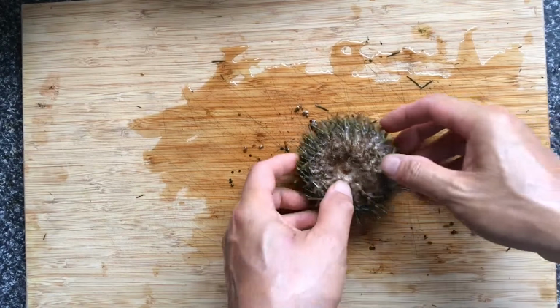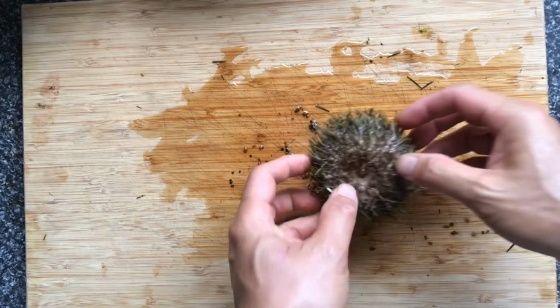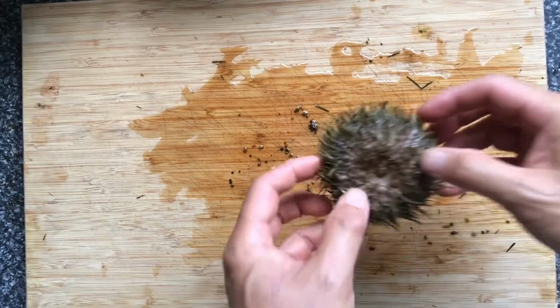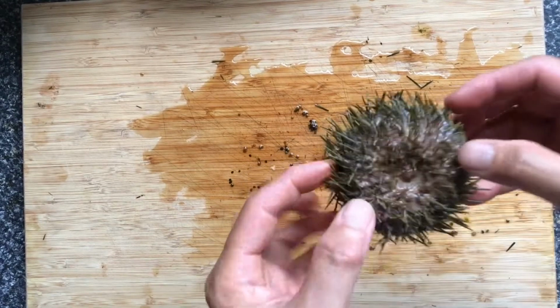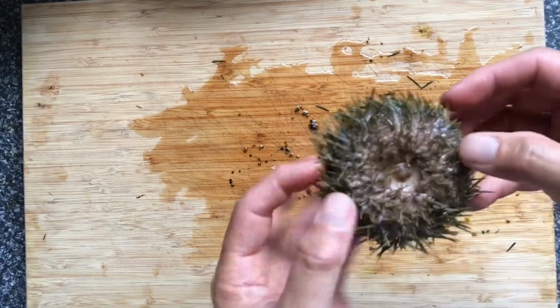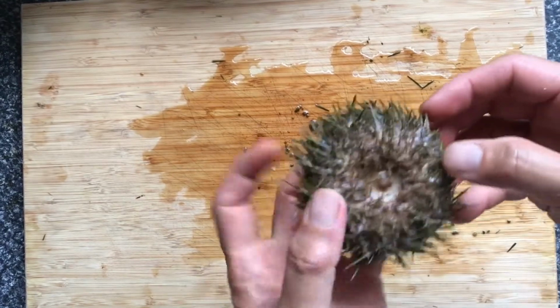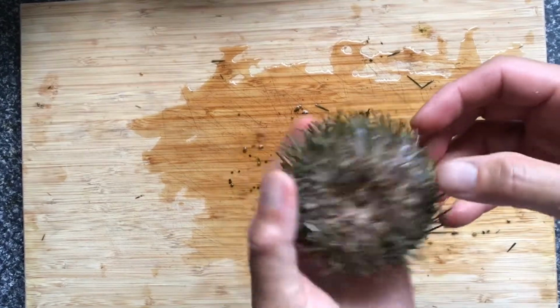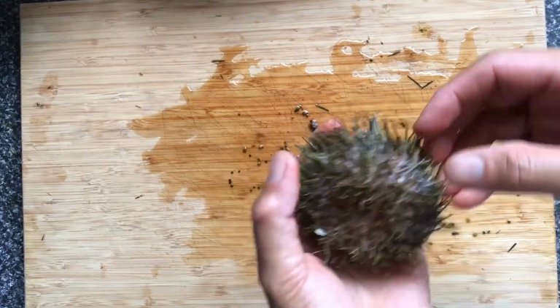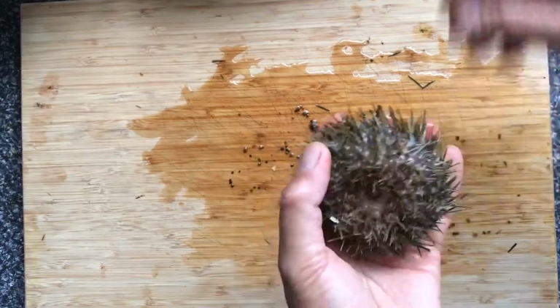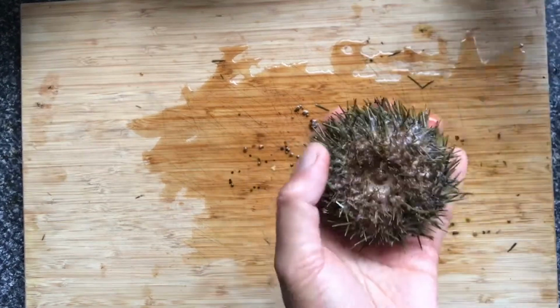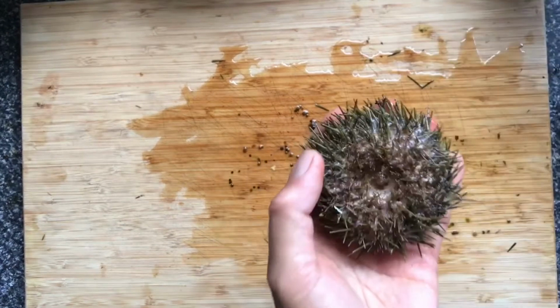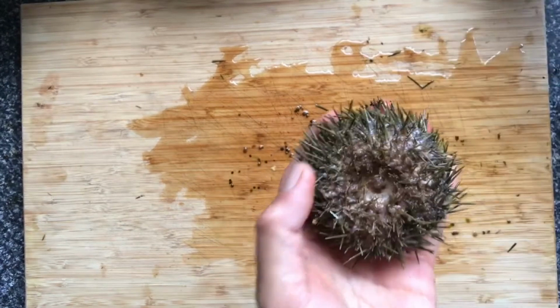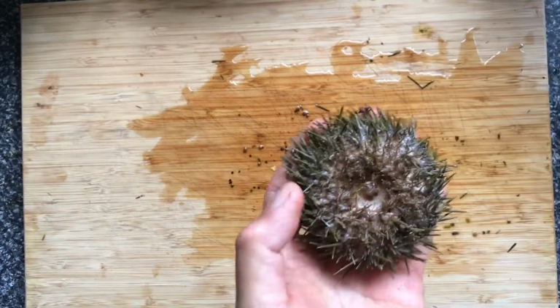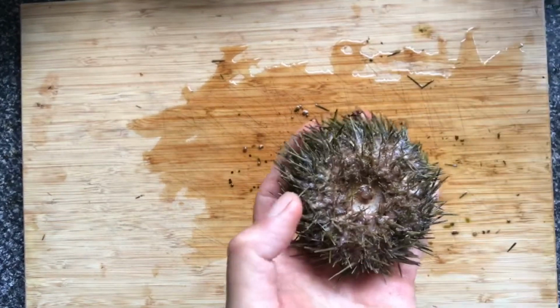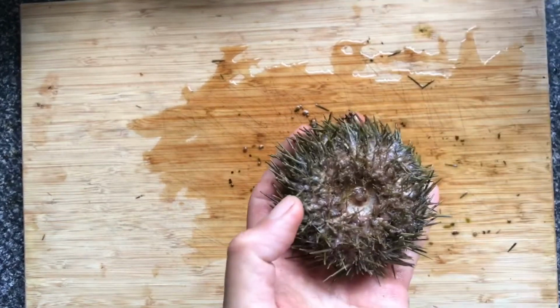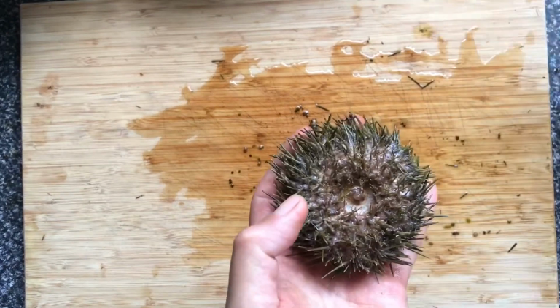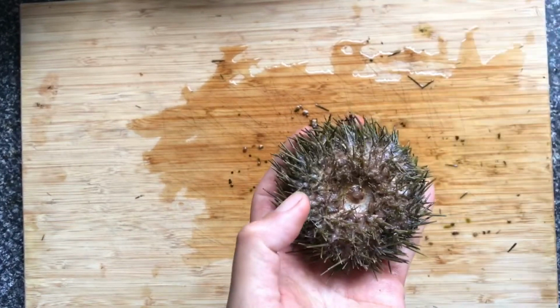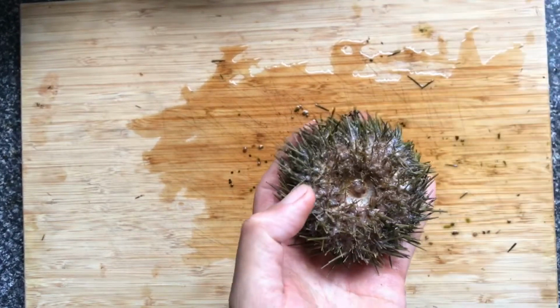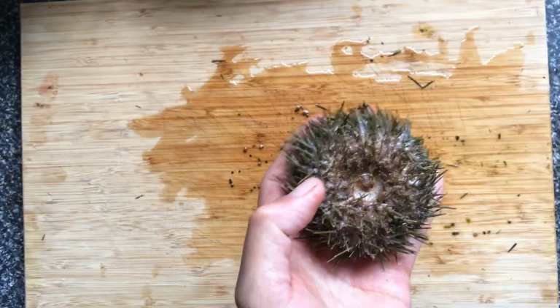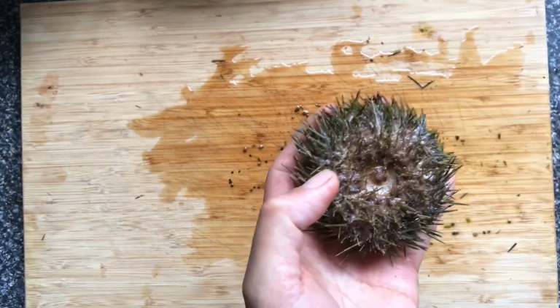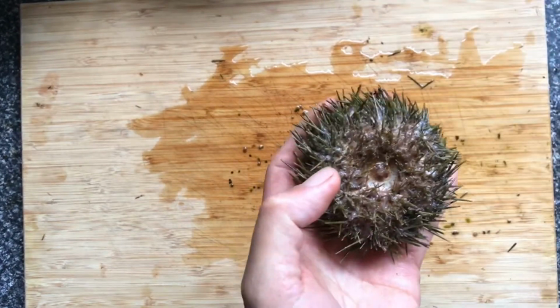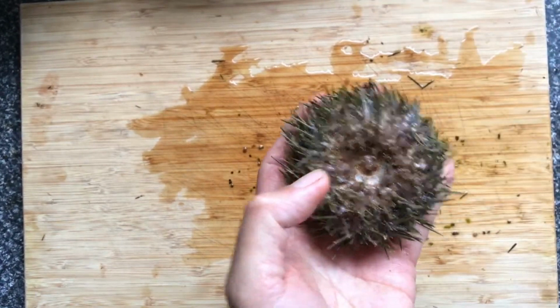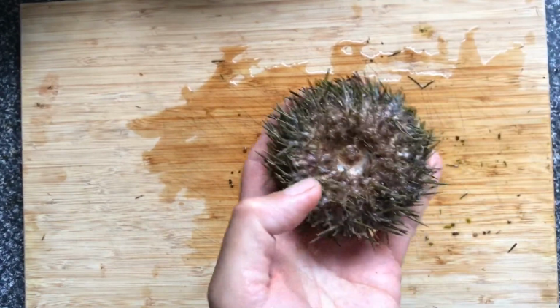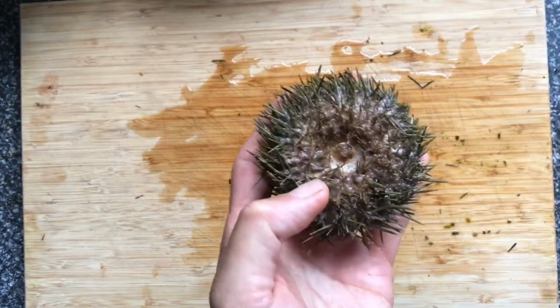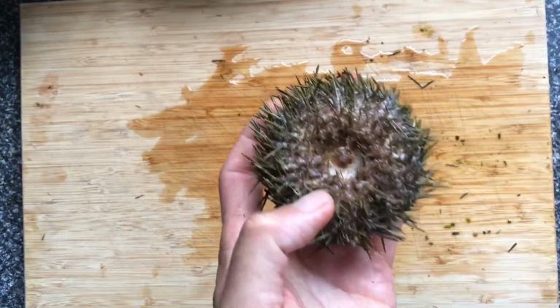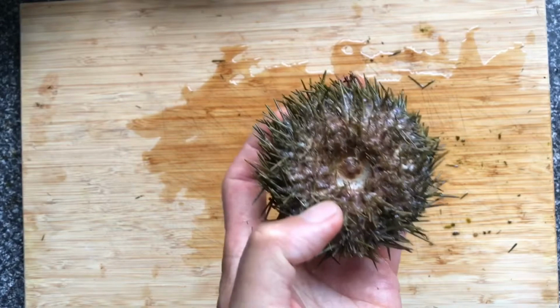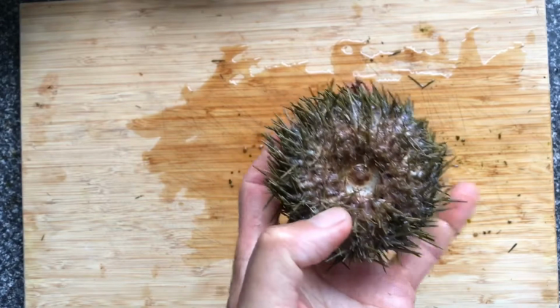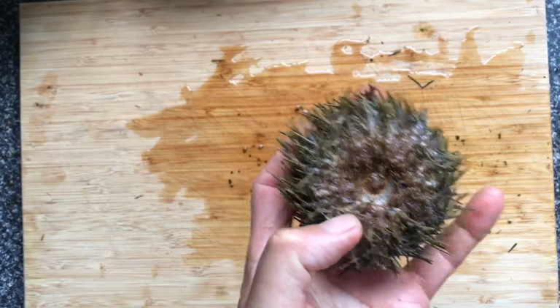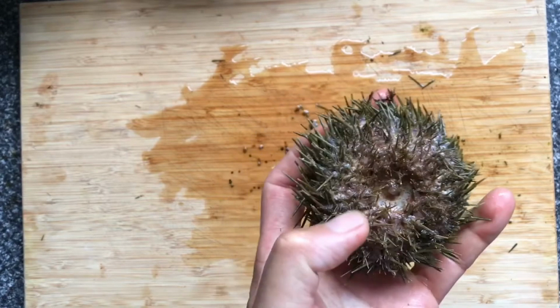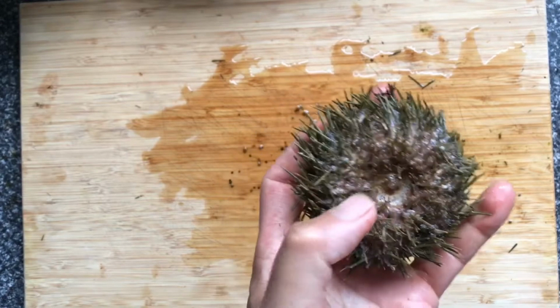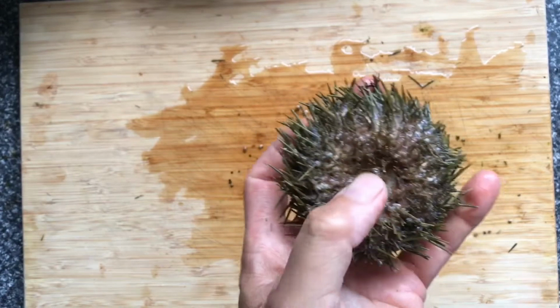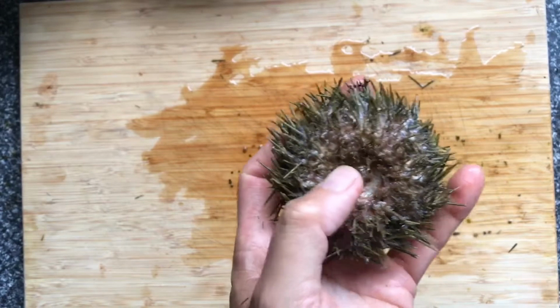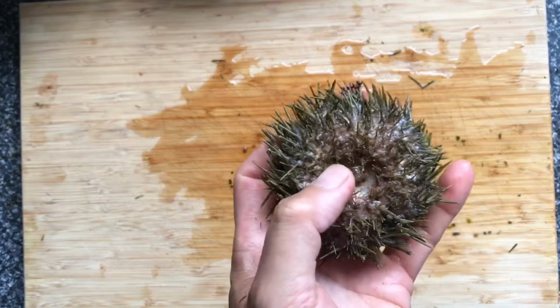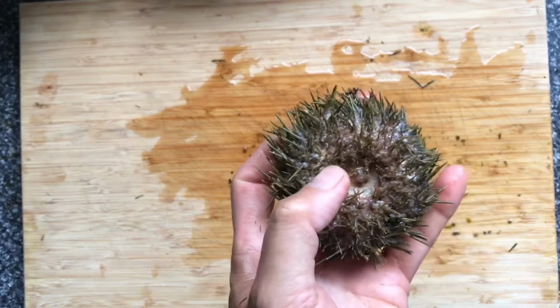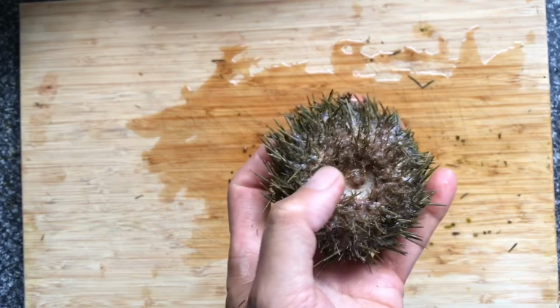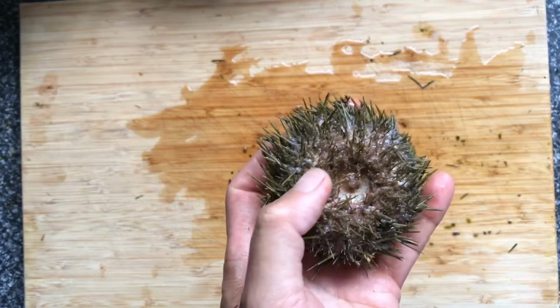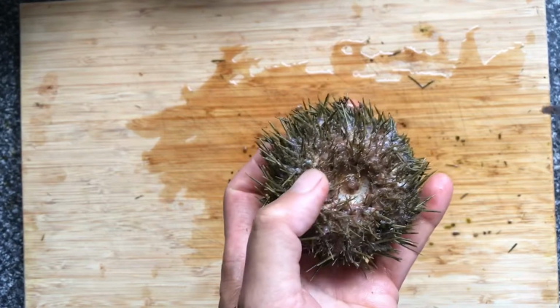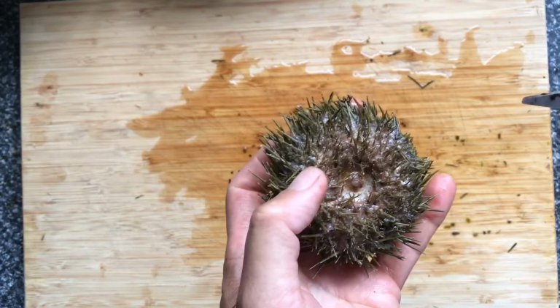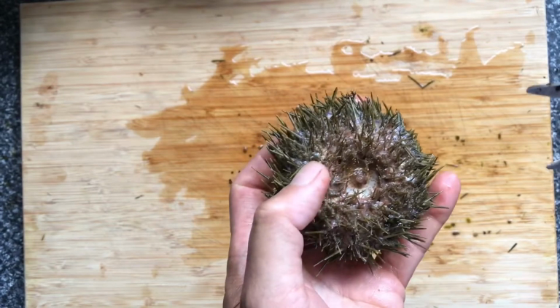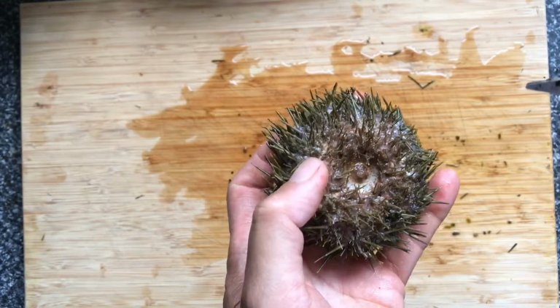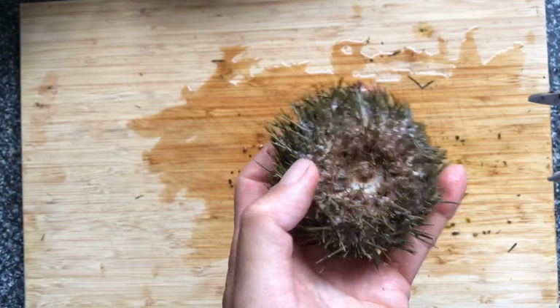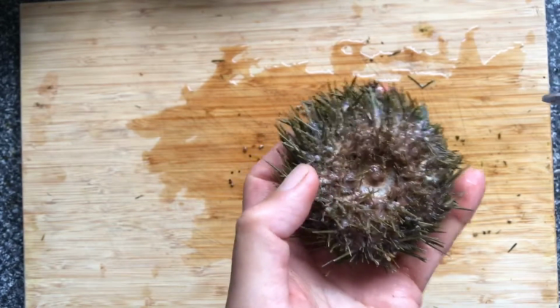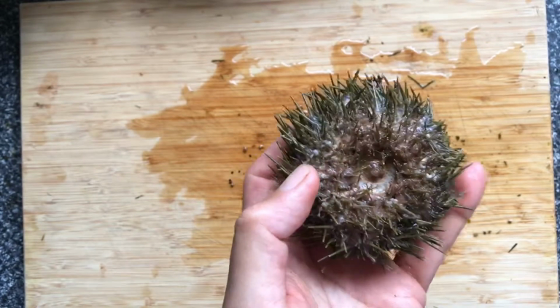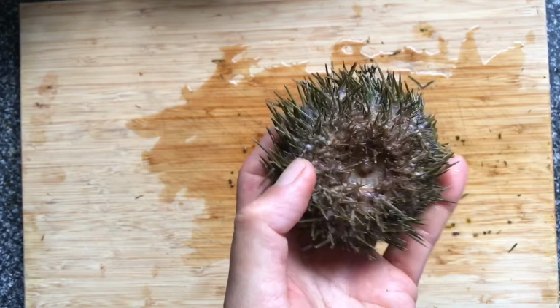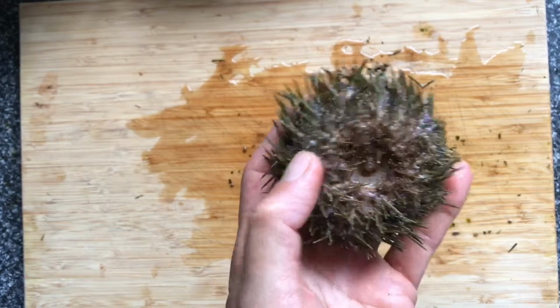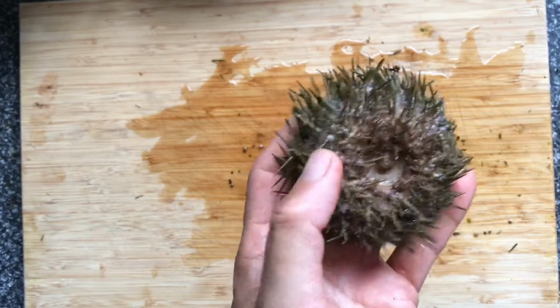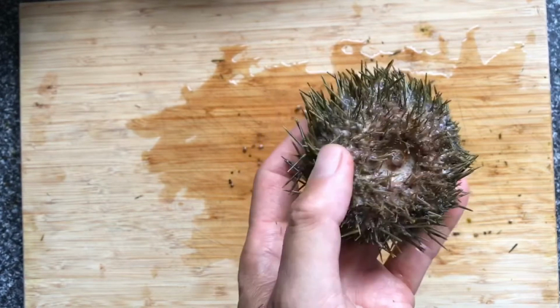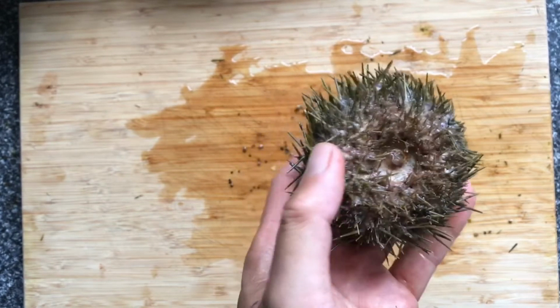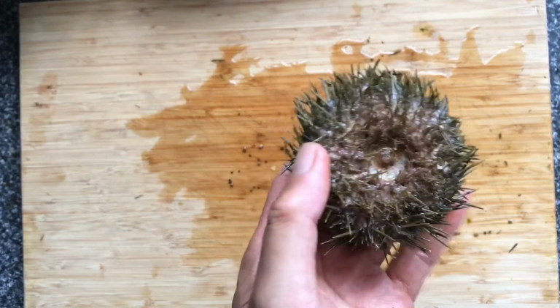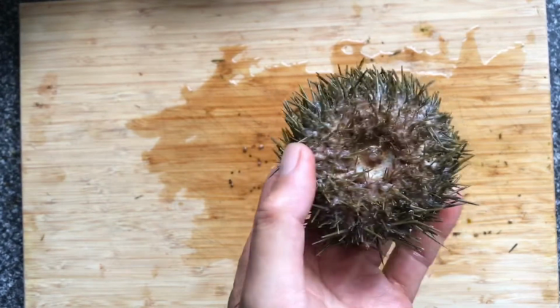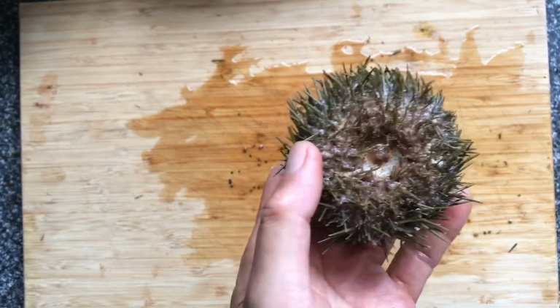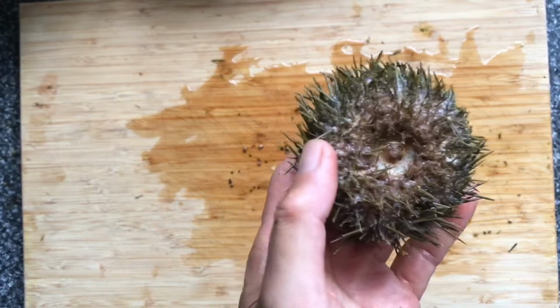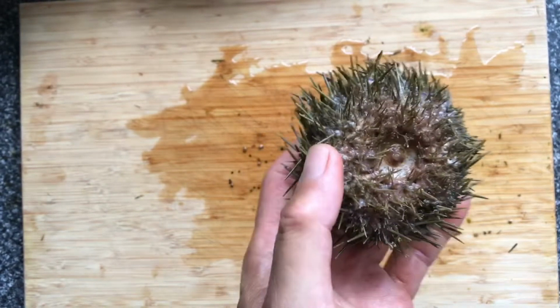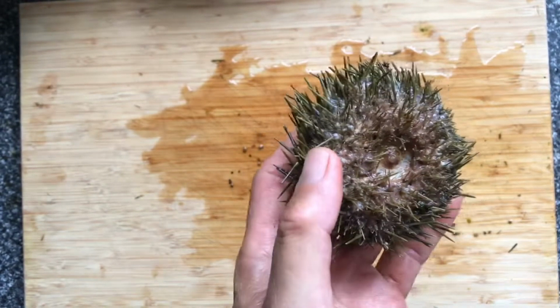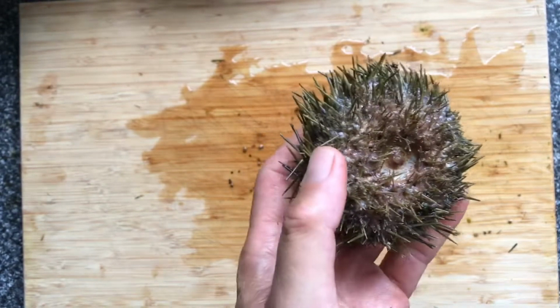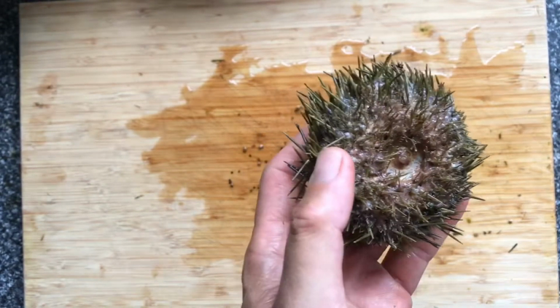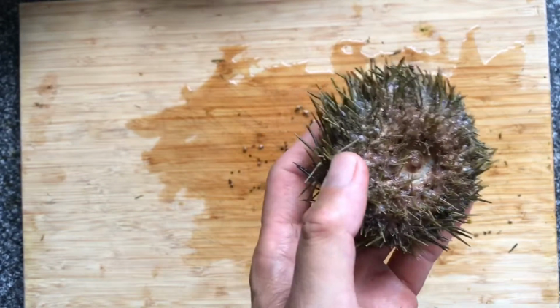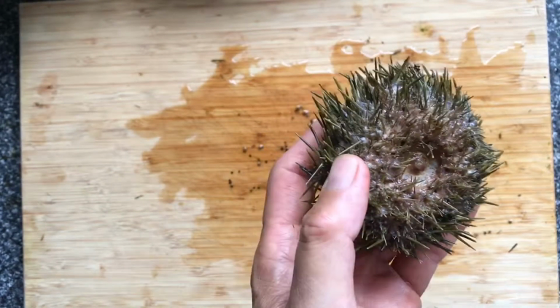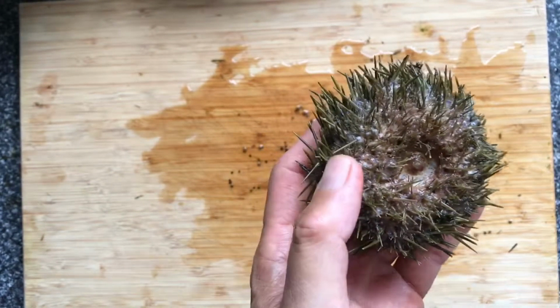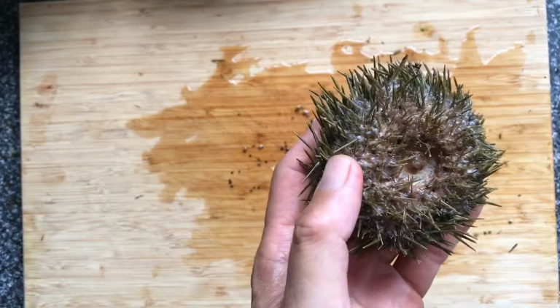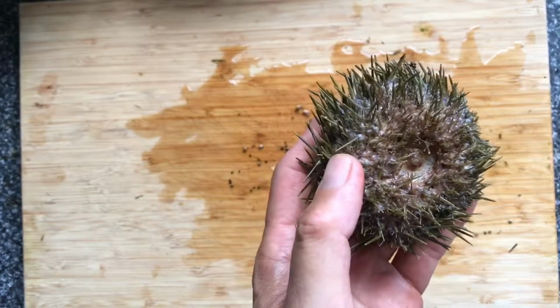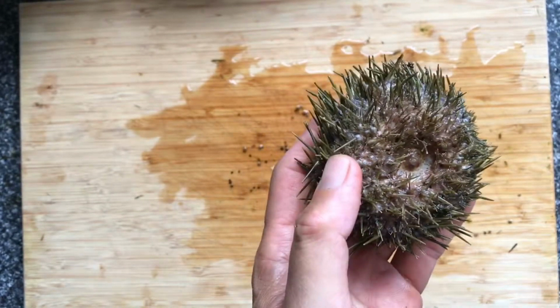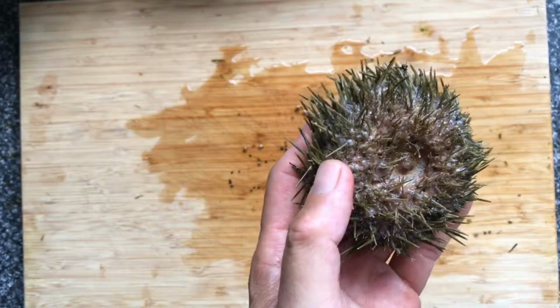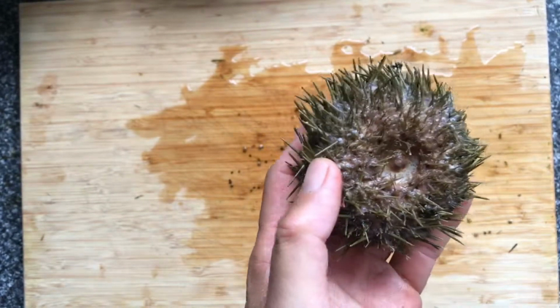Today I'm going to show you how I open my urchin. You have to tell which is the top and the bottom, so you have to know your urchin a little bit.